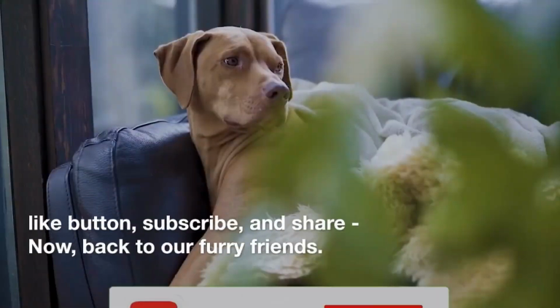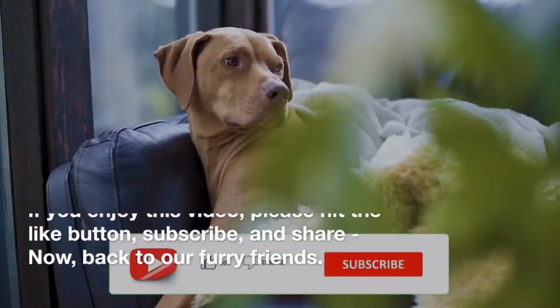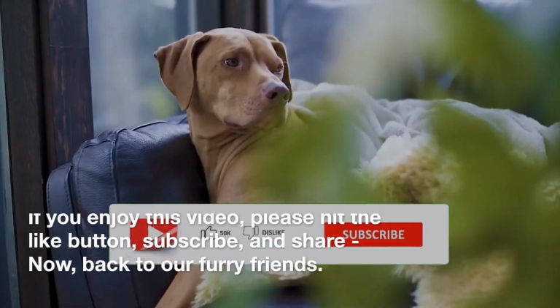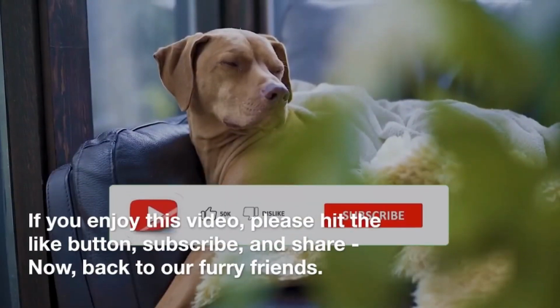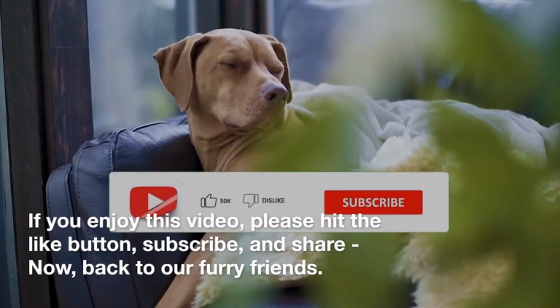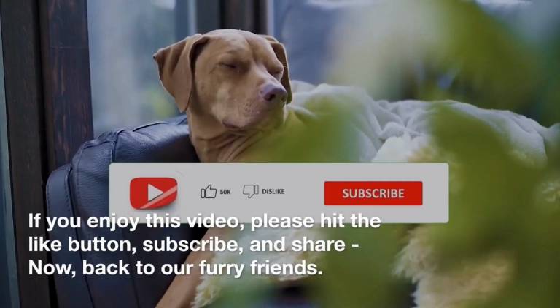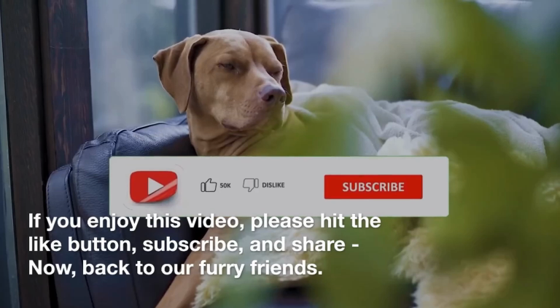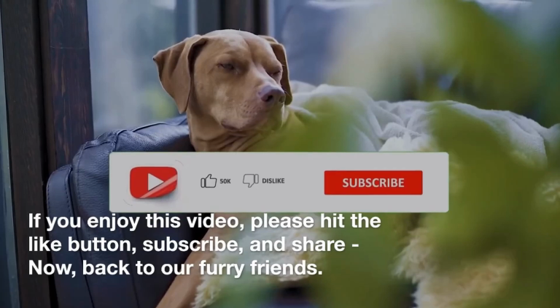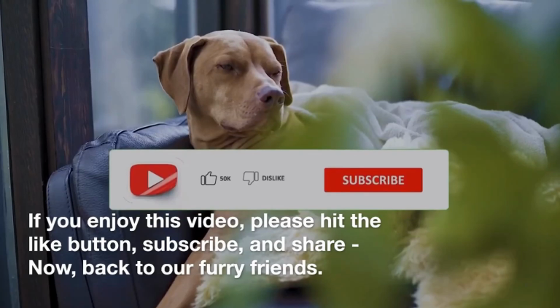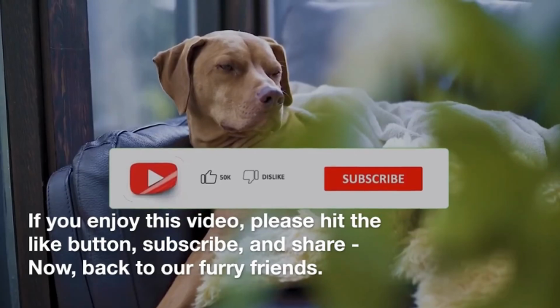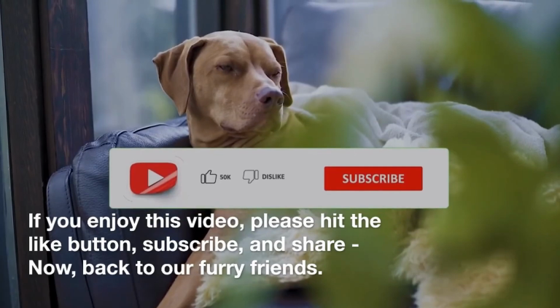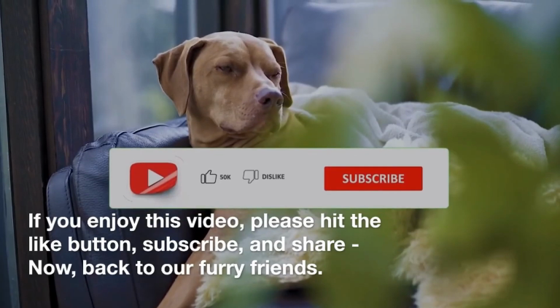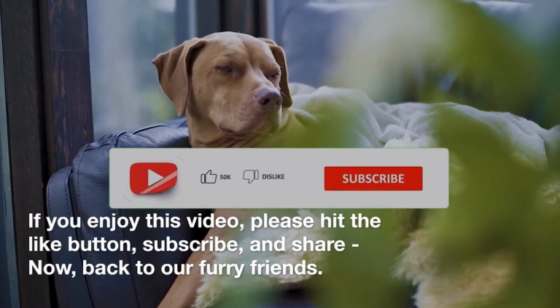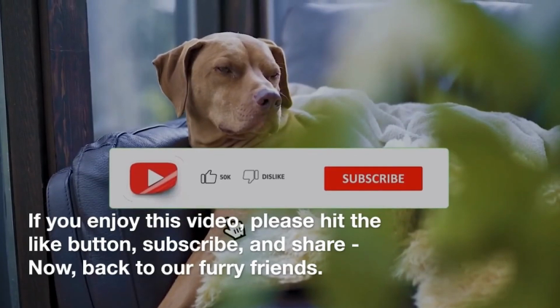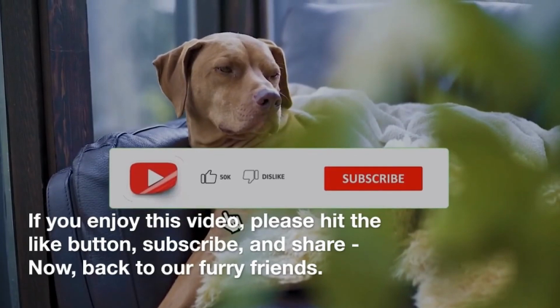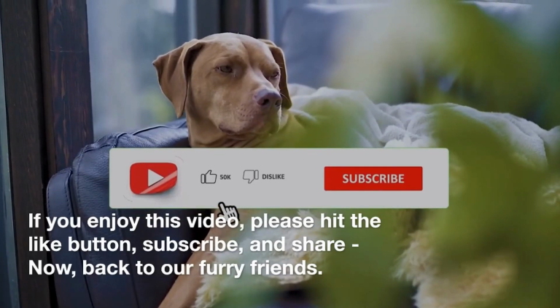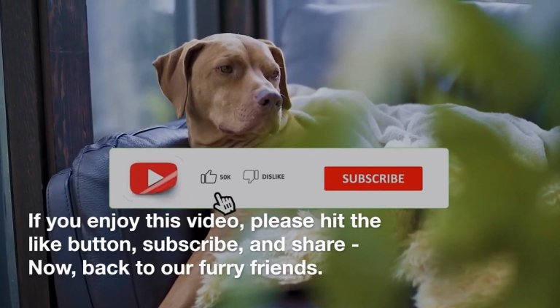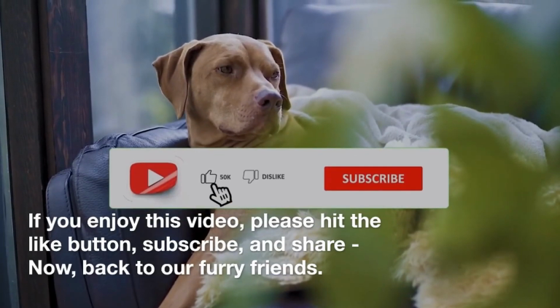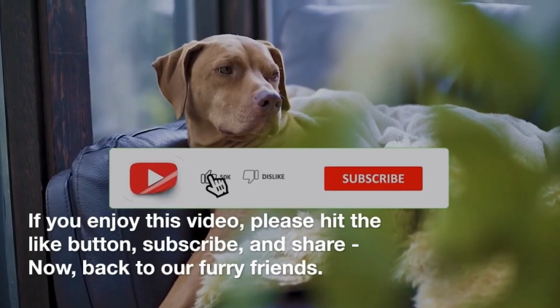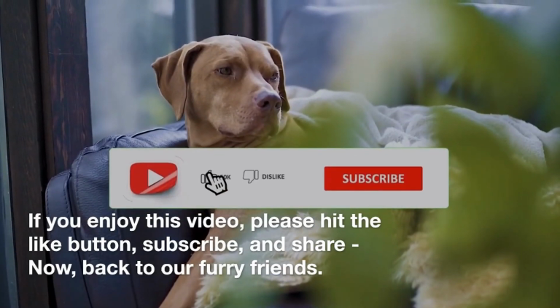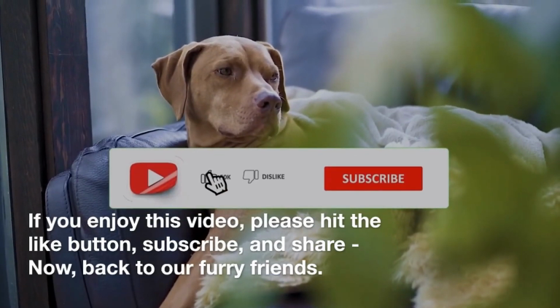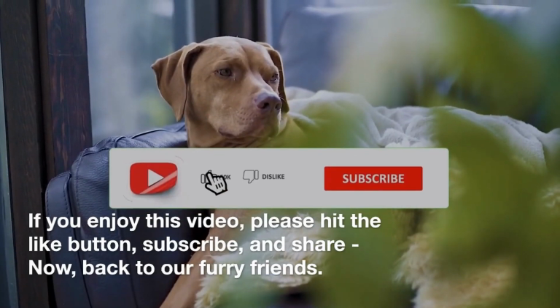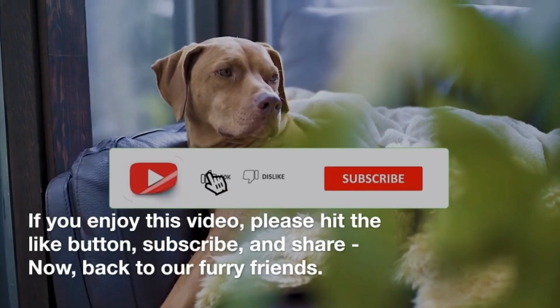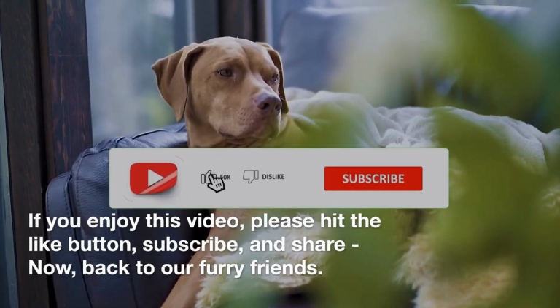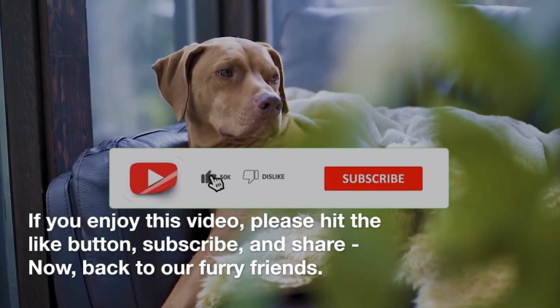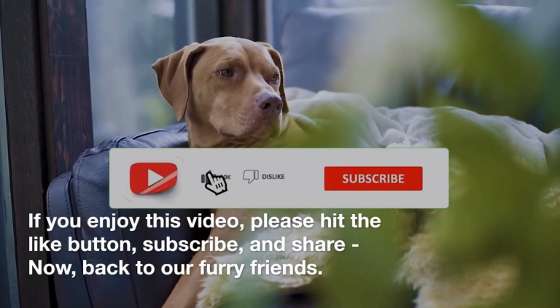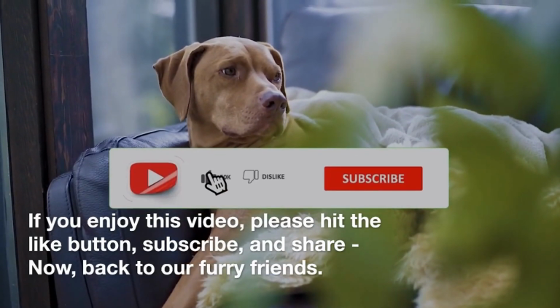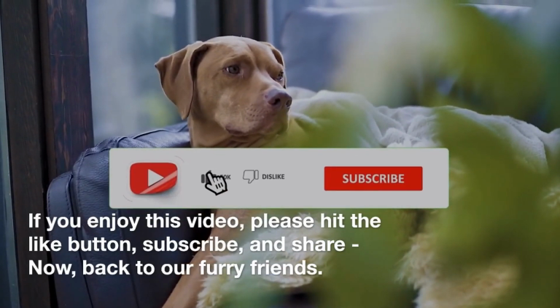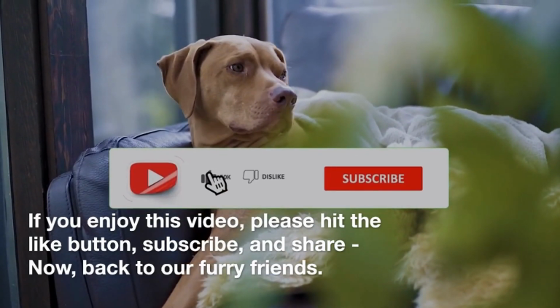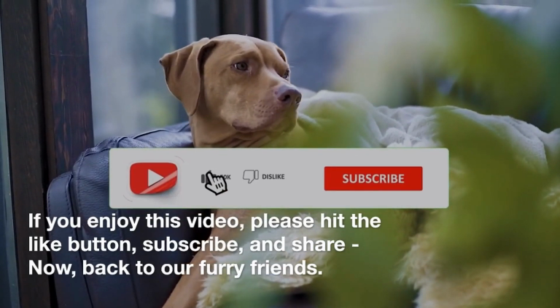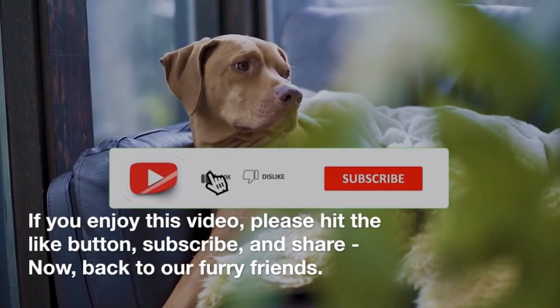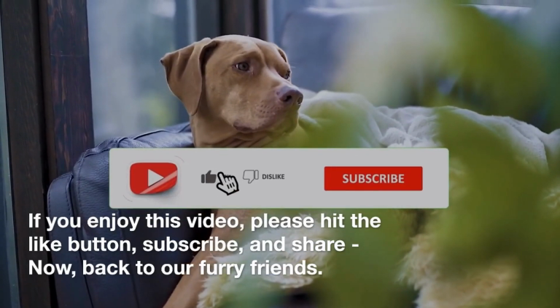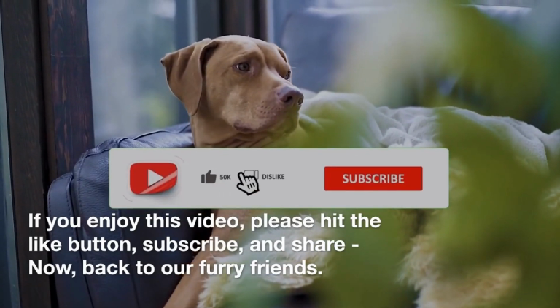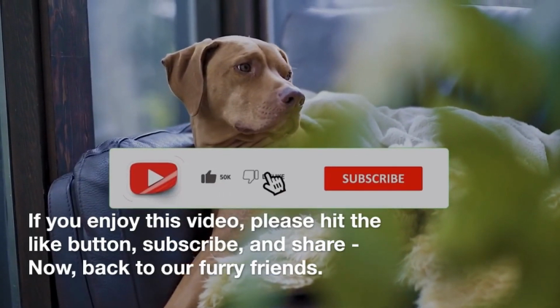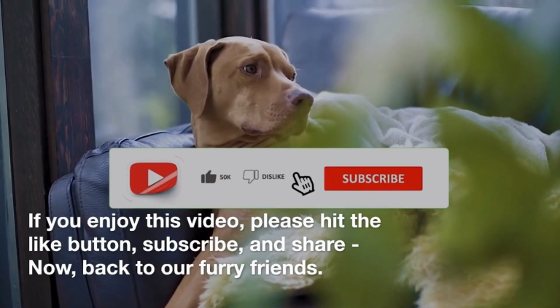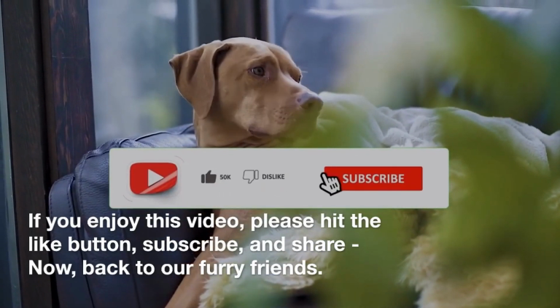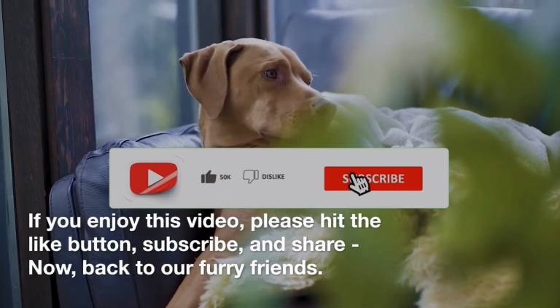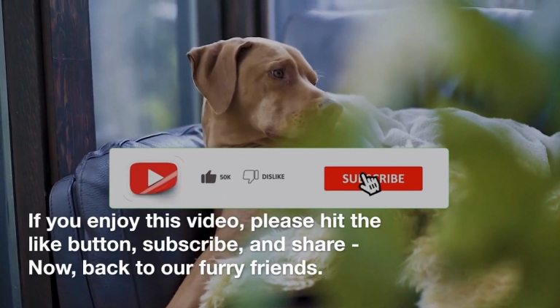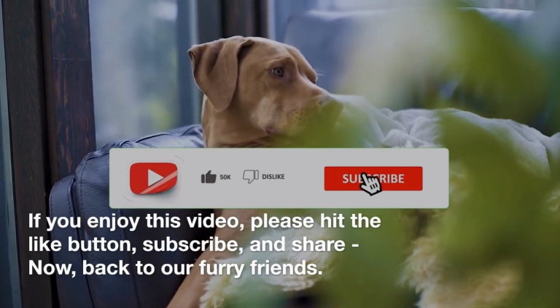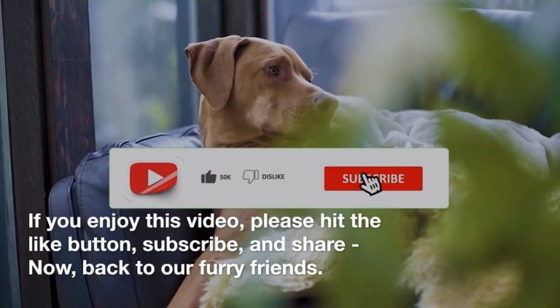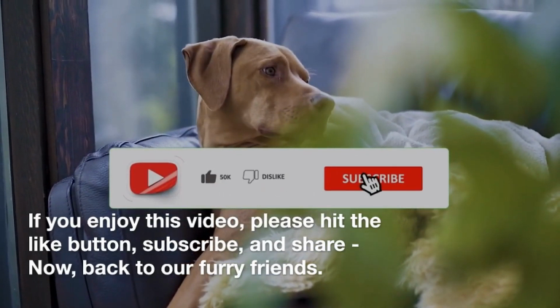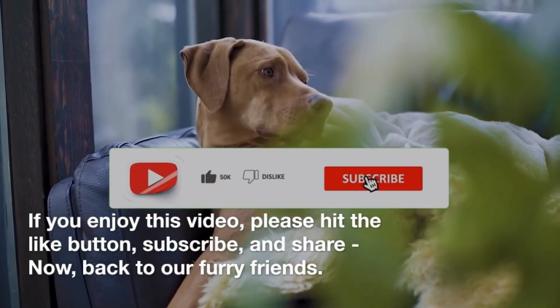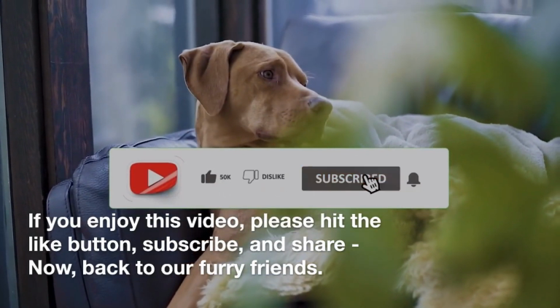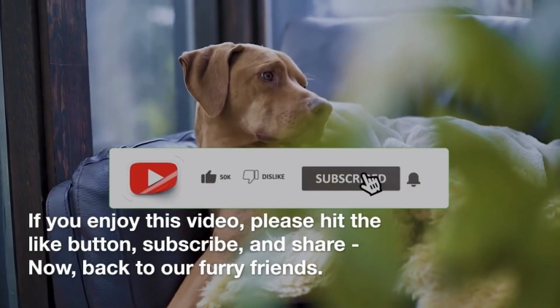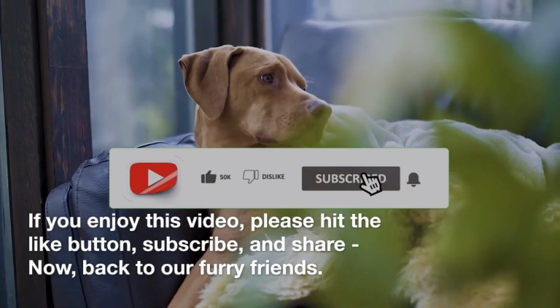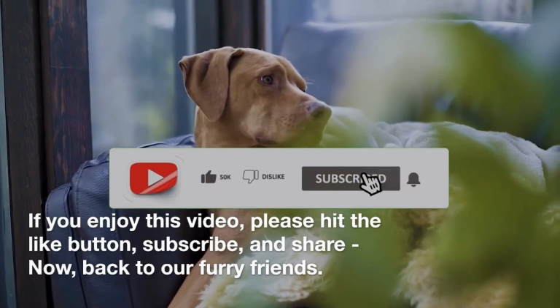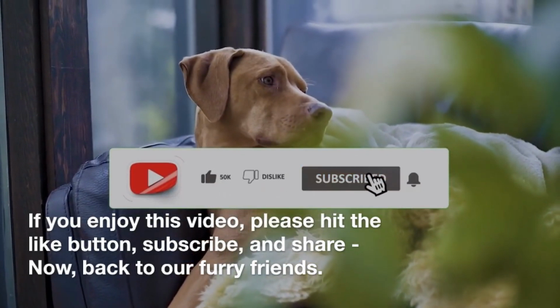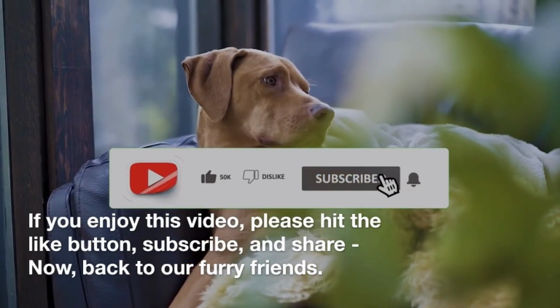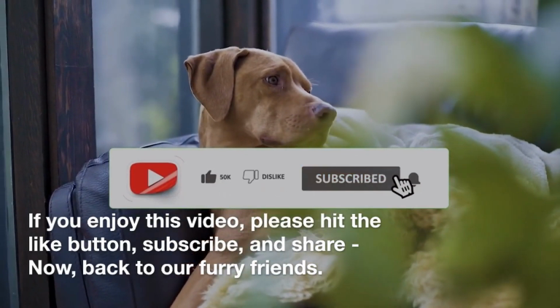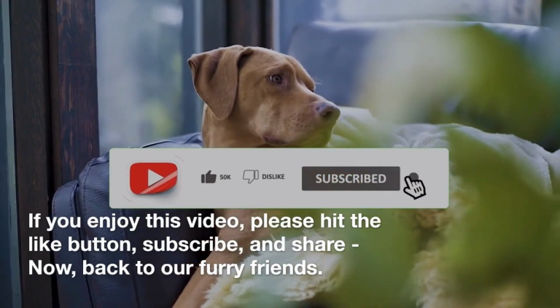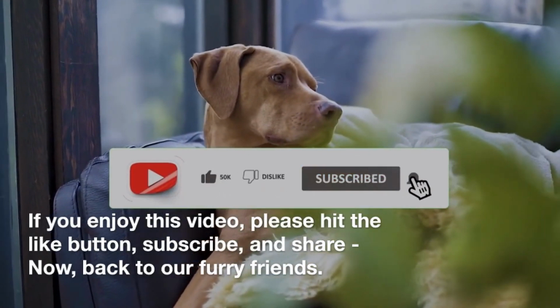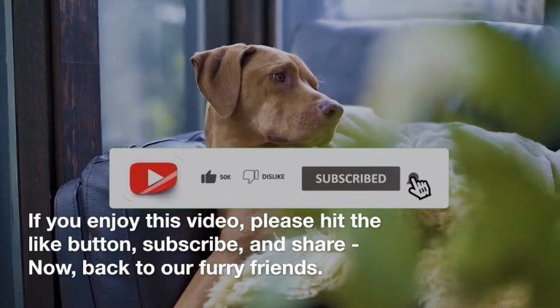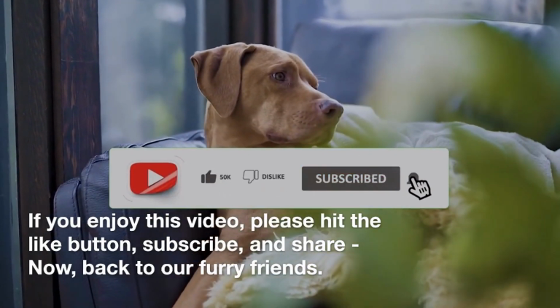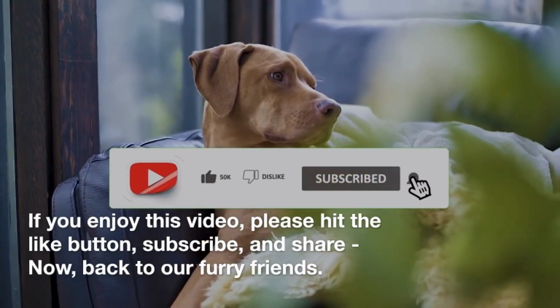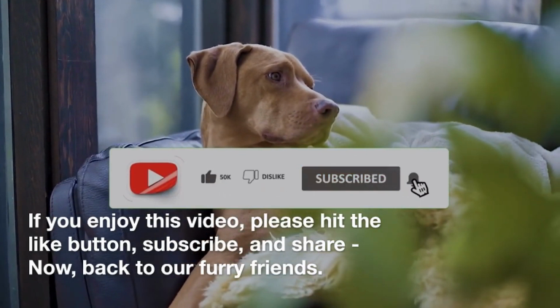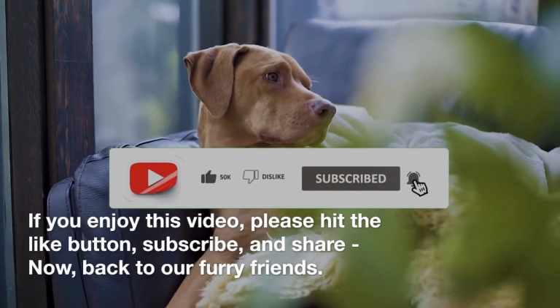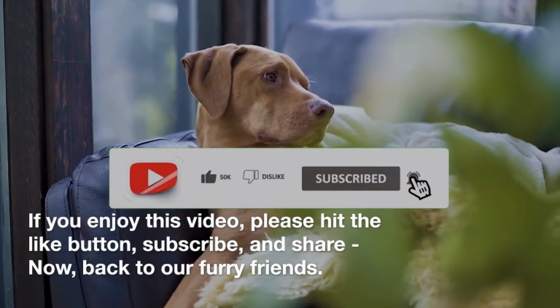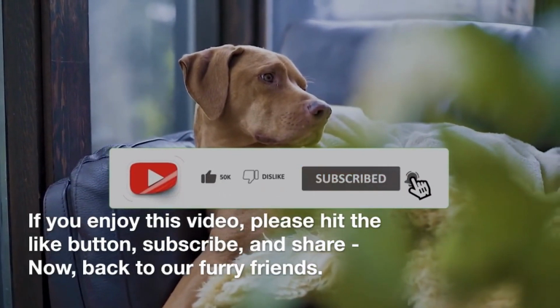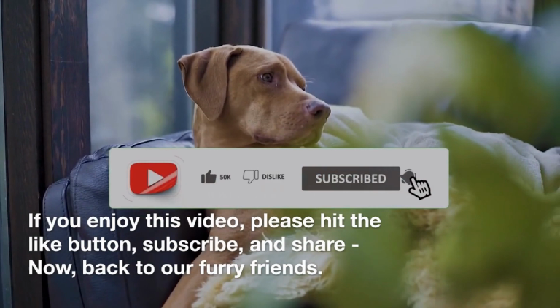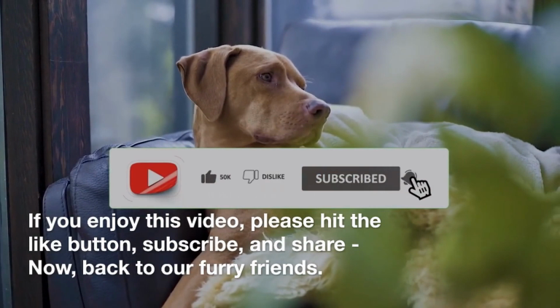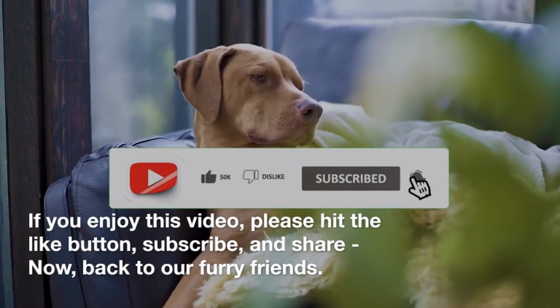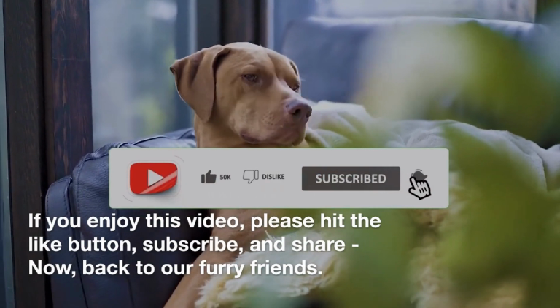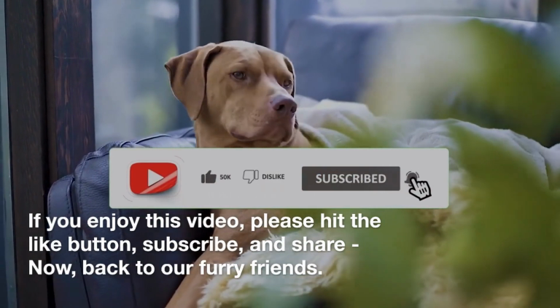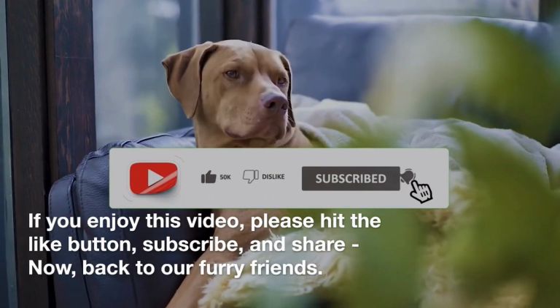If you enjoy this video, please hit the like button, subscribe, and share. Now, back to our furry friends.